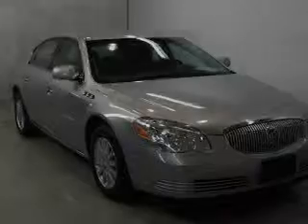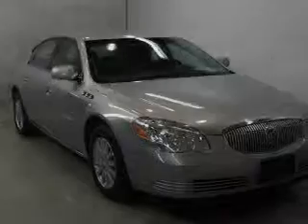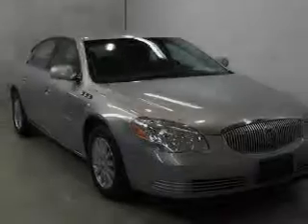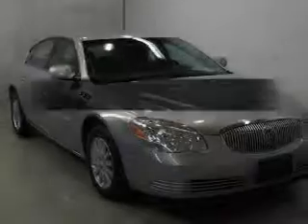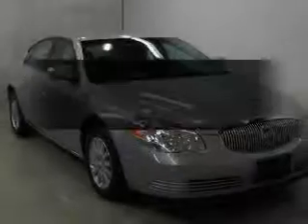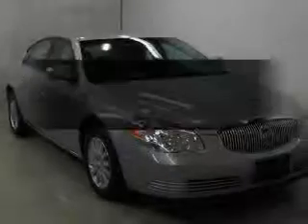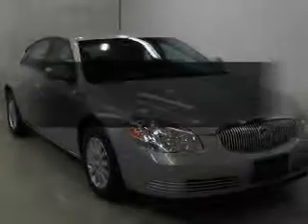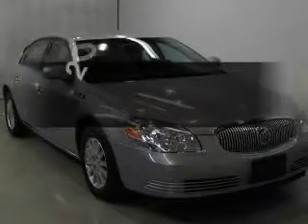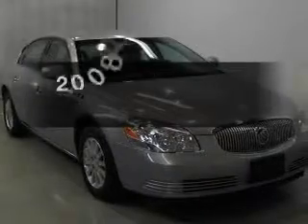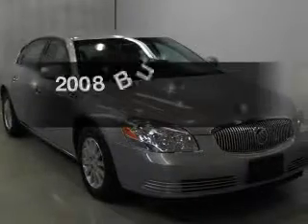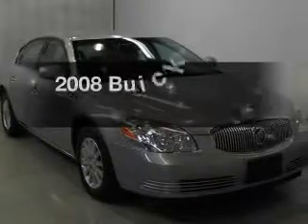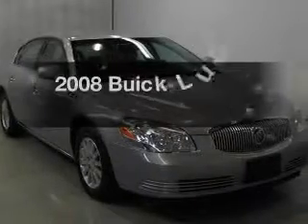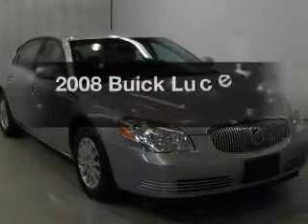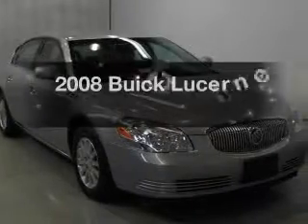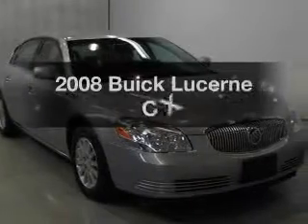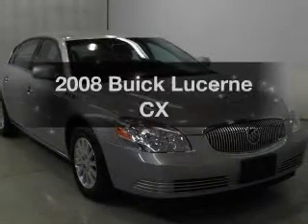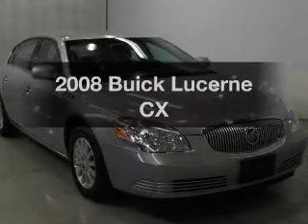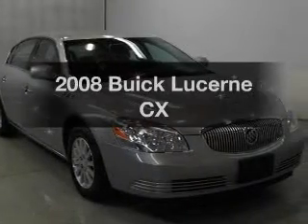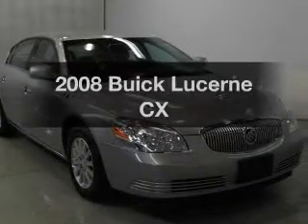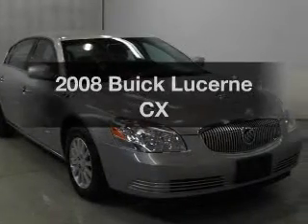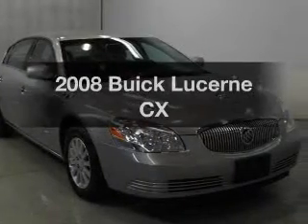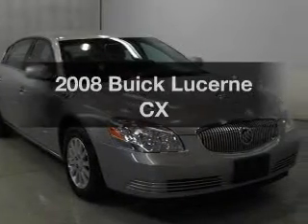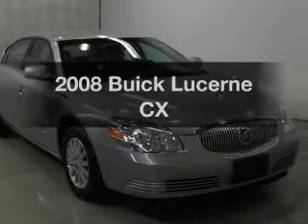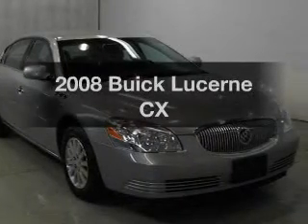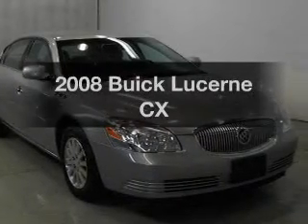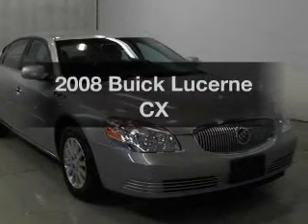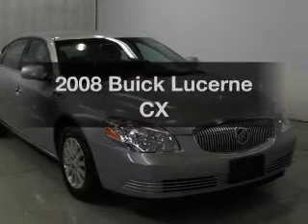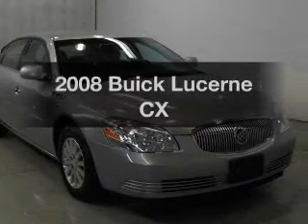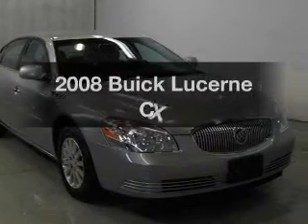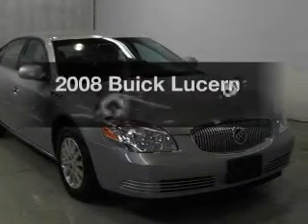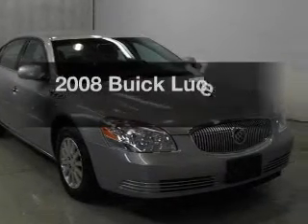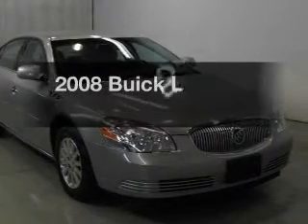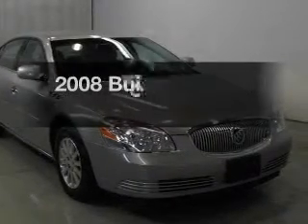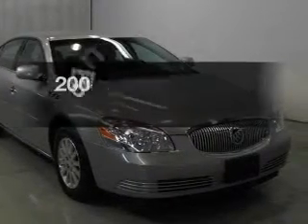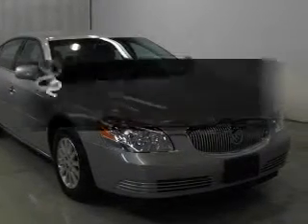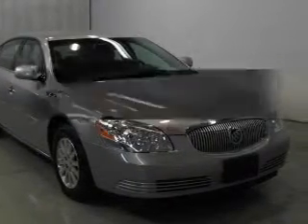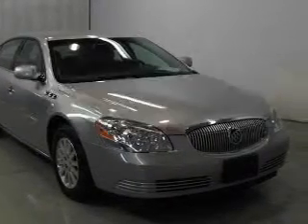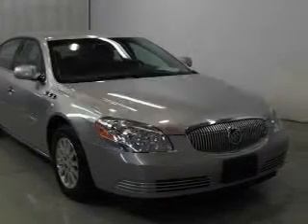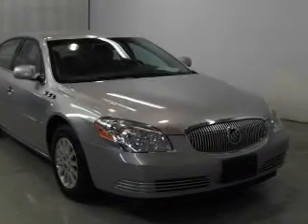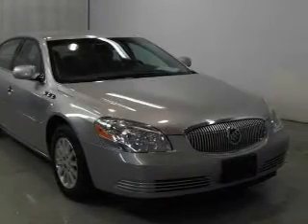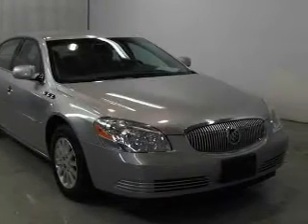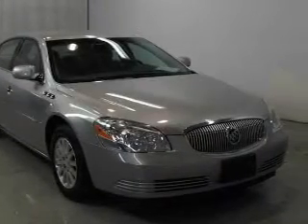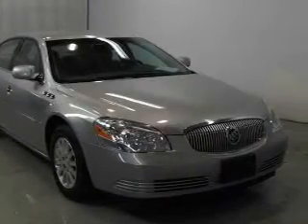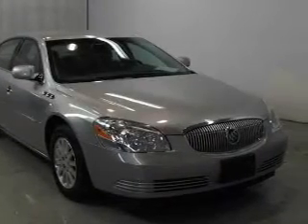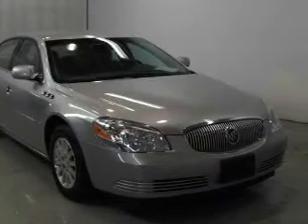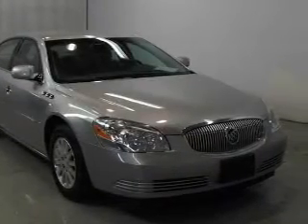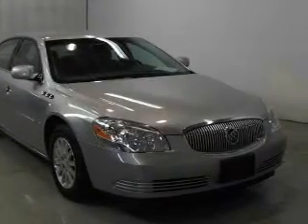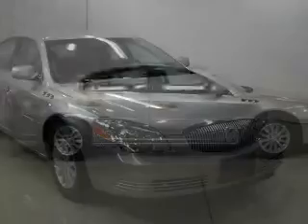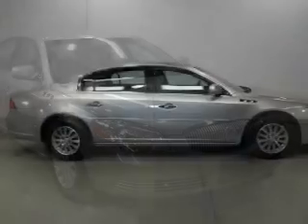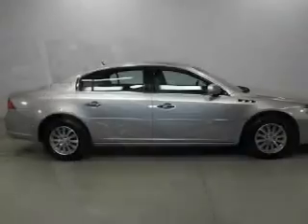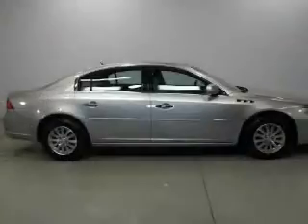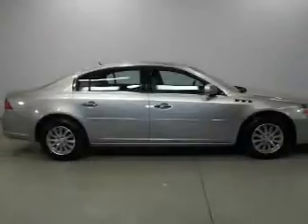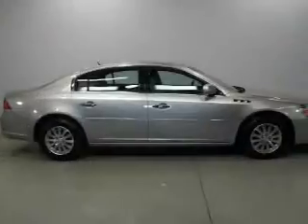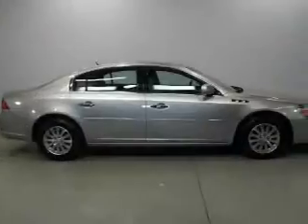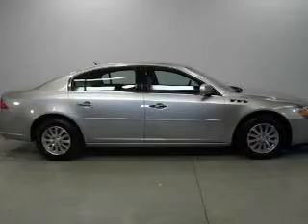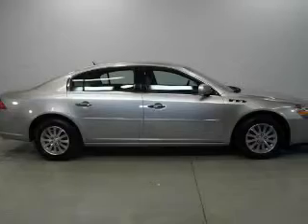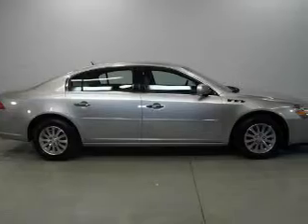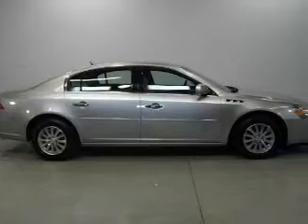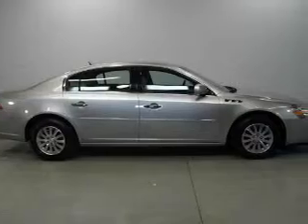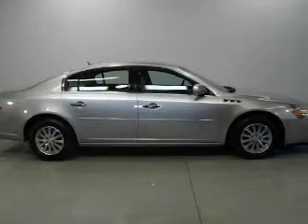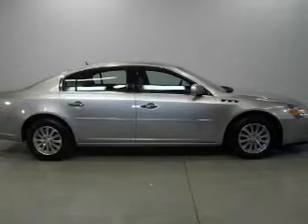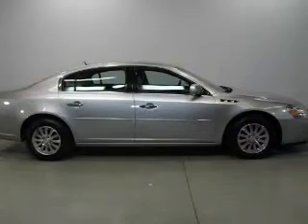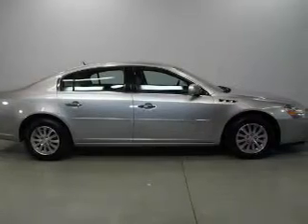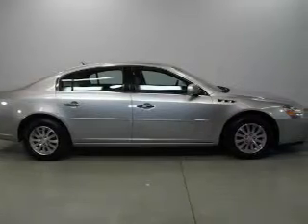Presenting the 2008 Buick Lucerne. Travel the roads in style and comfort in this great vehicle.